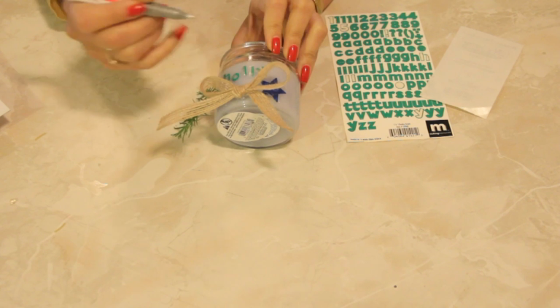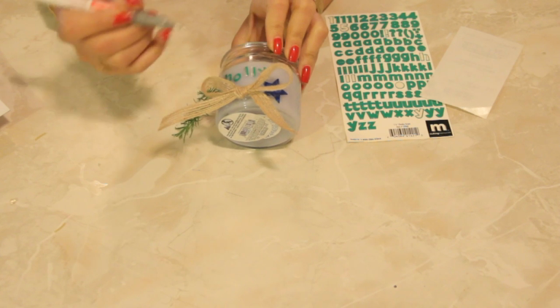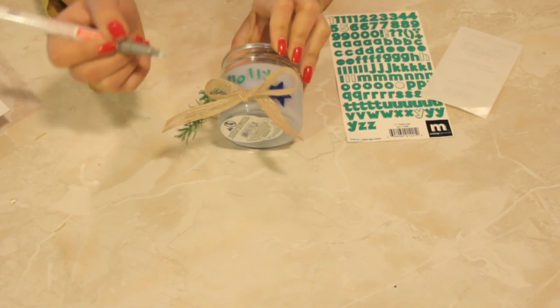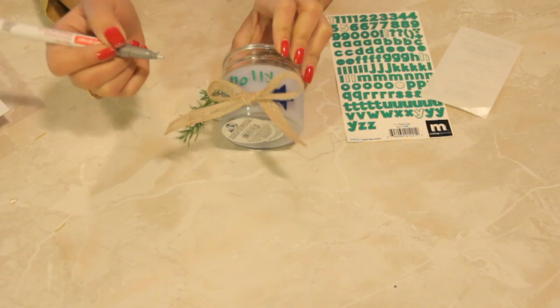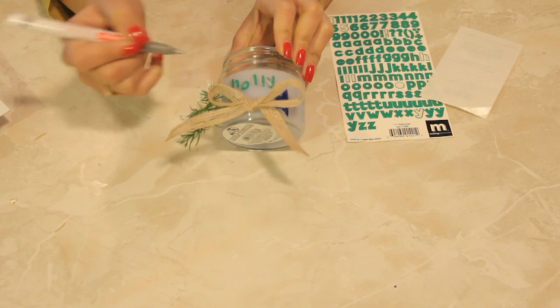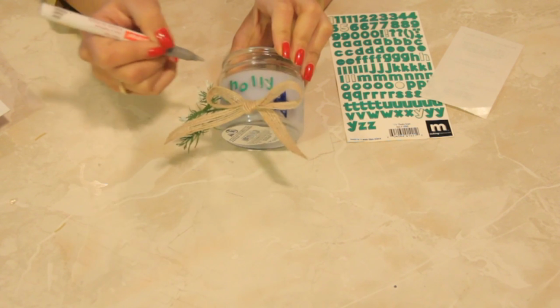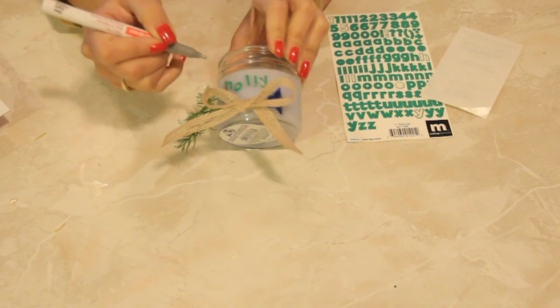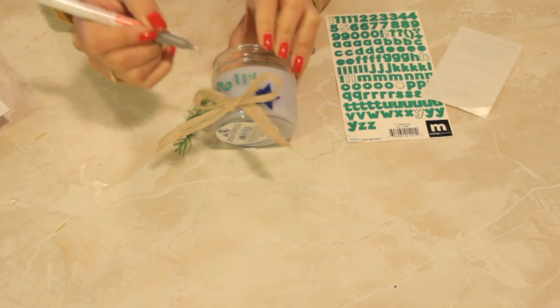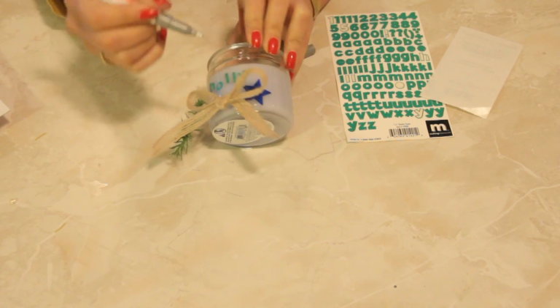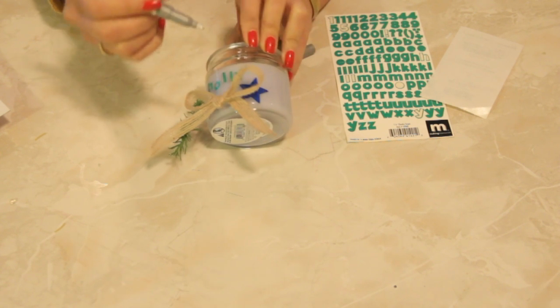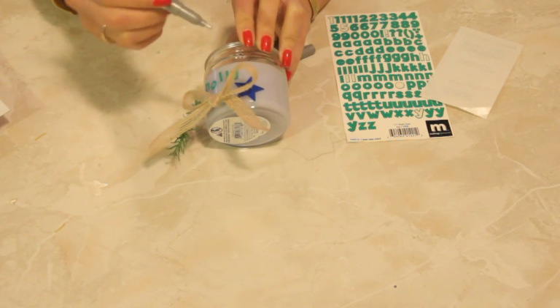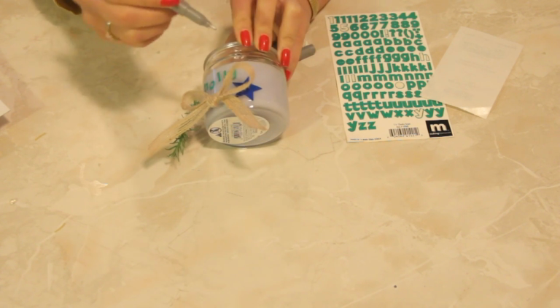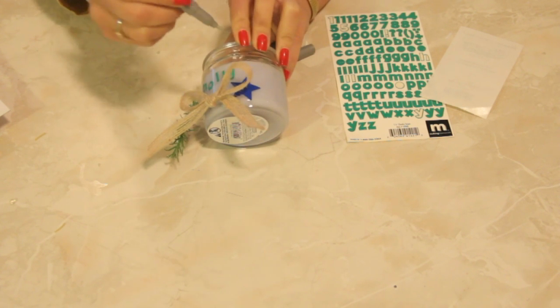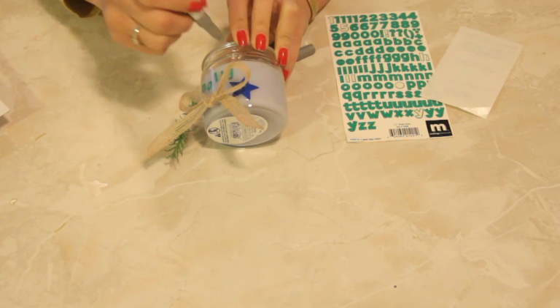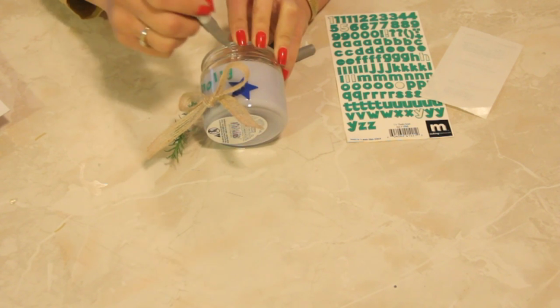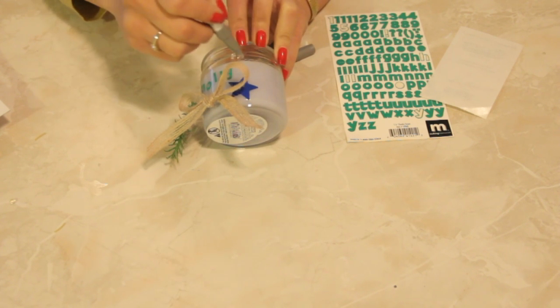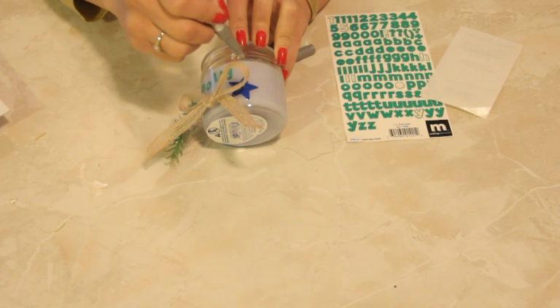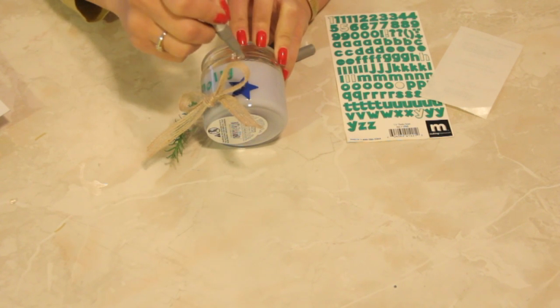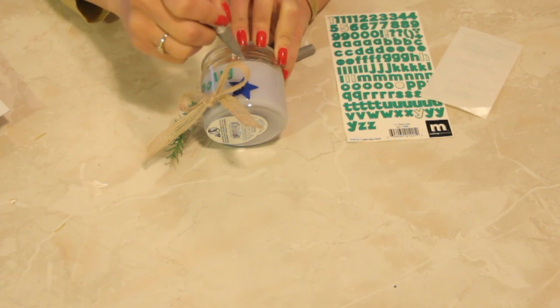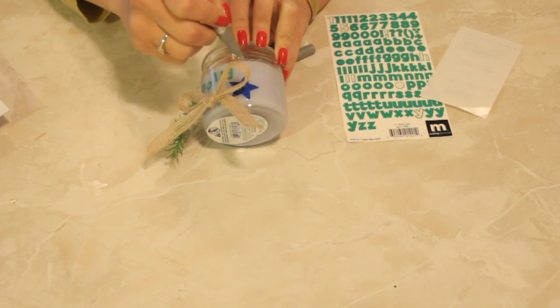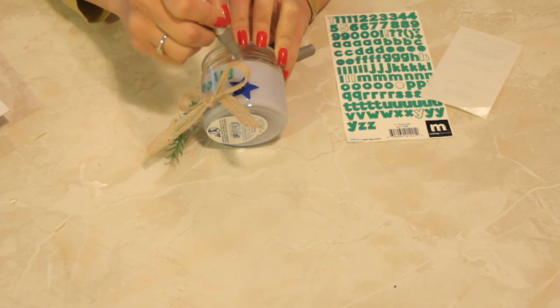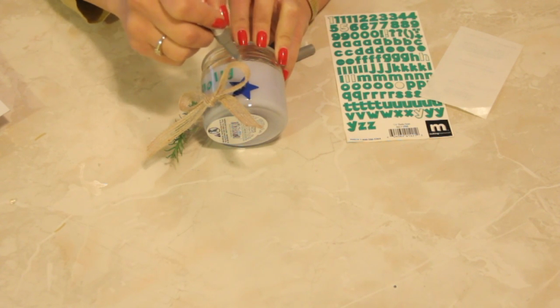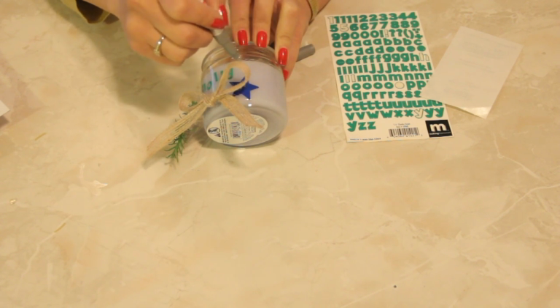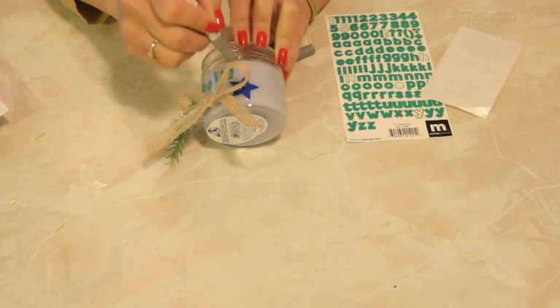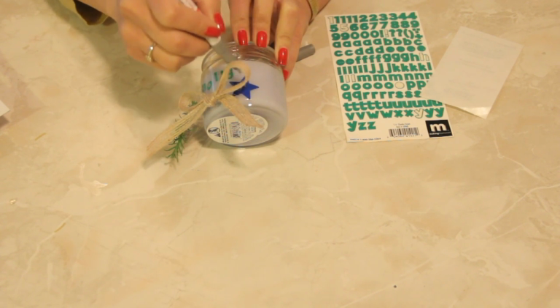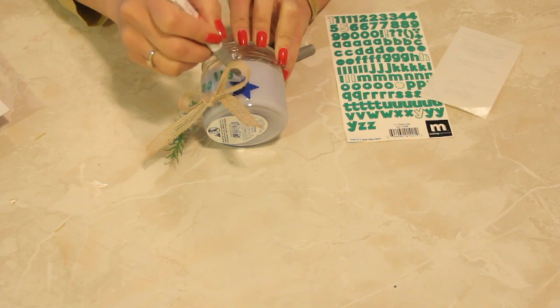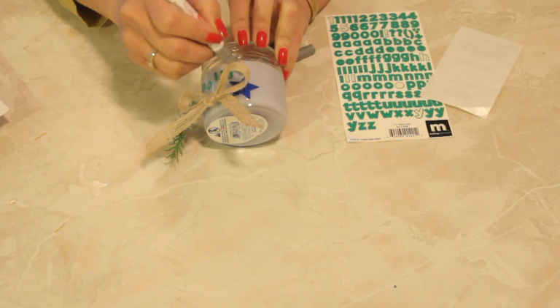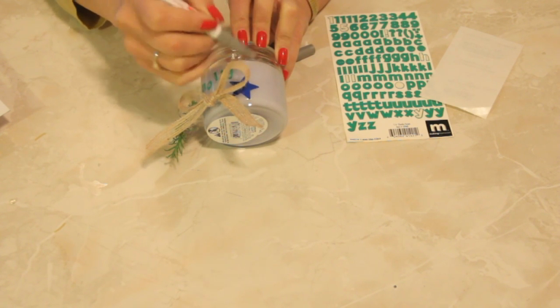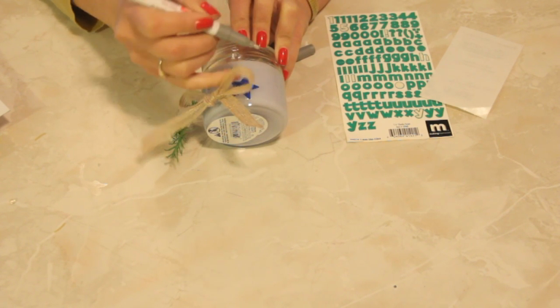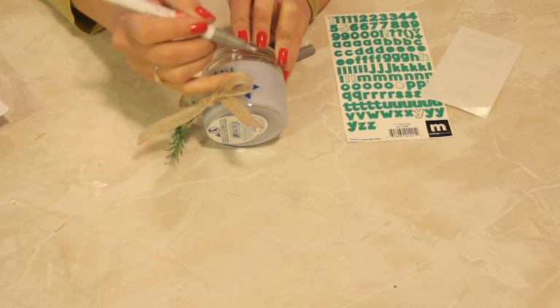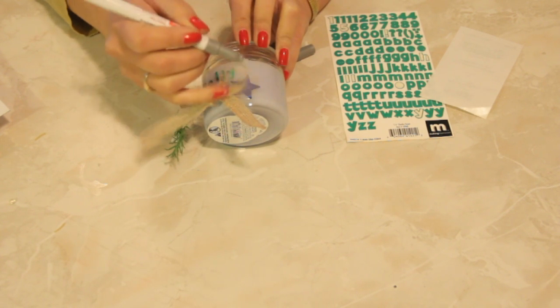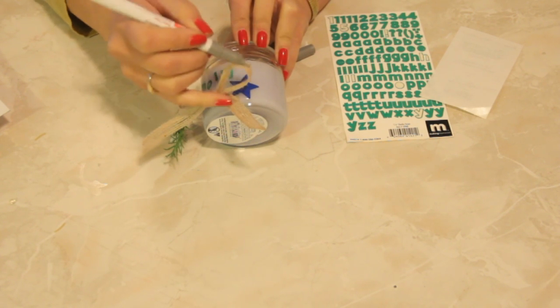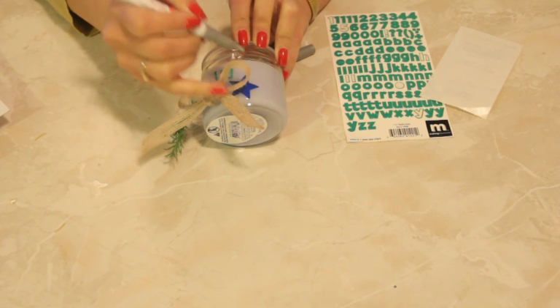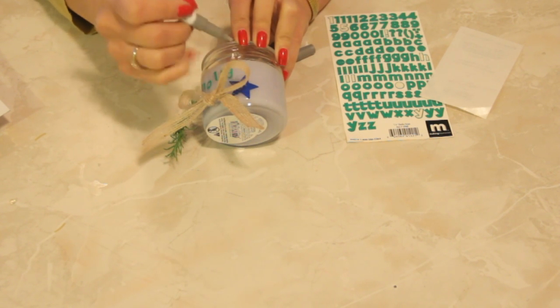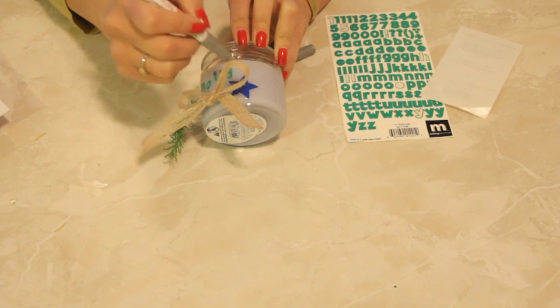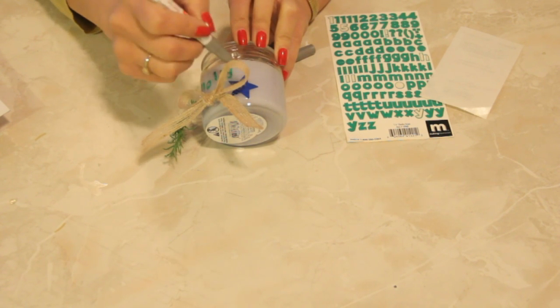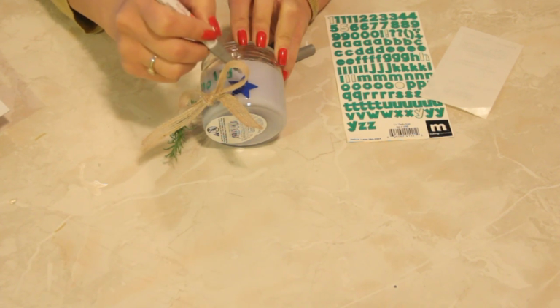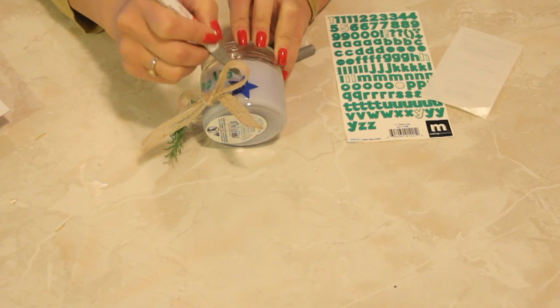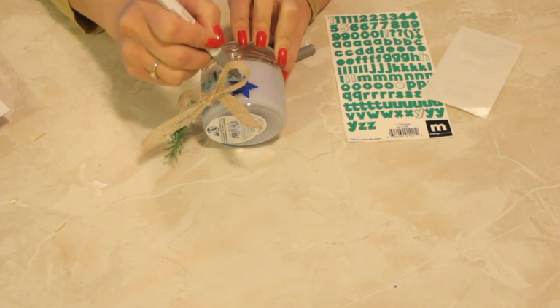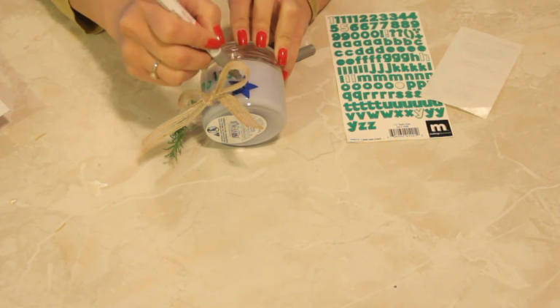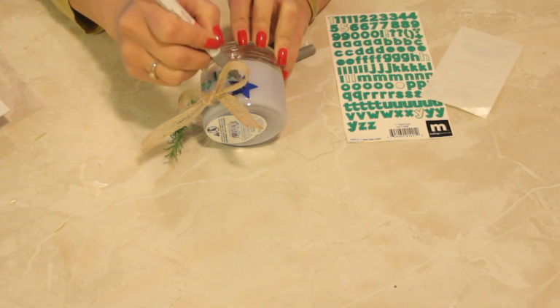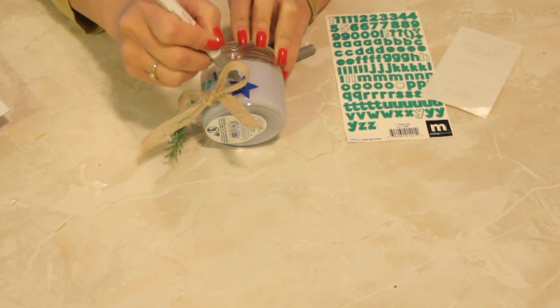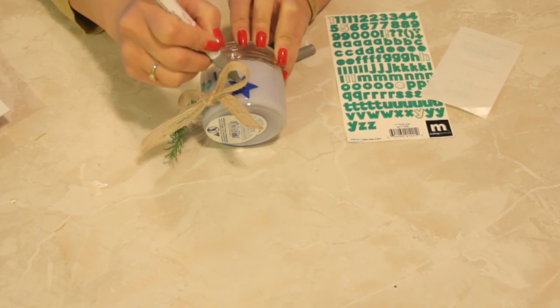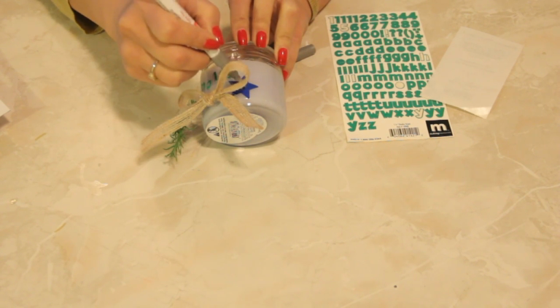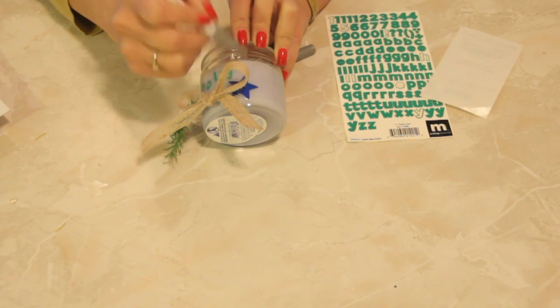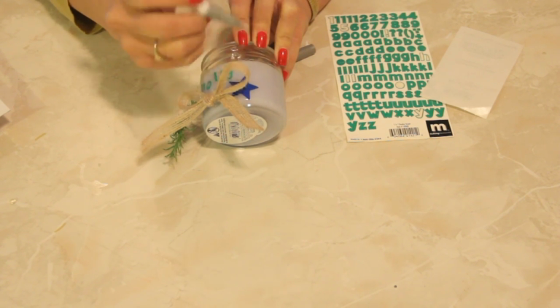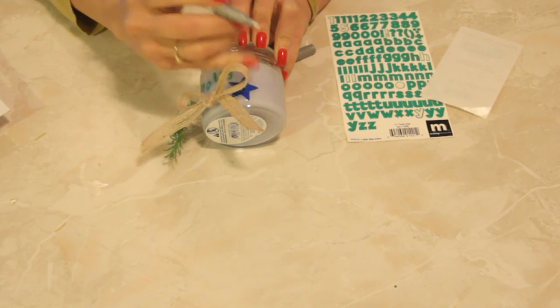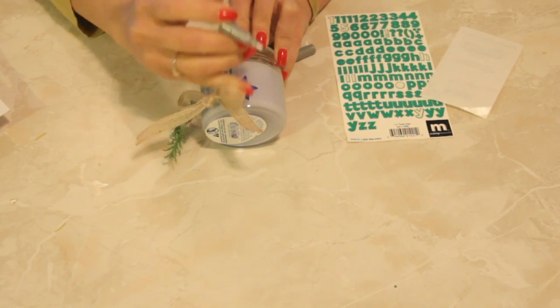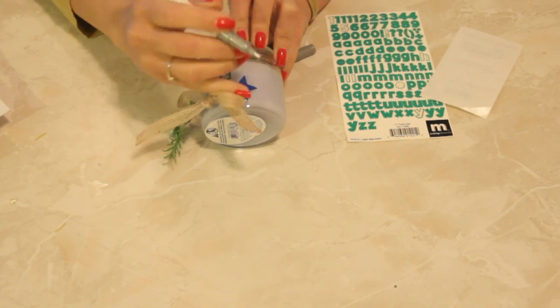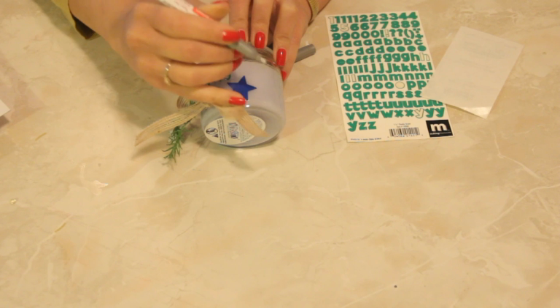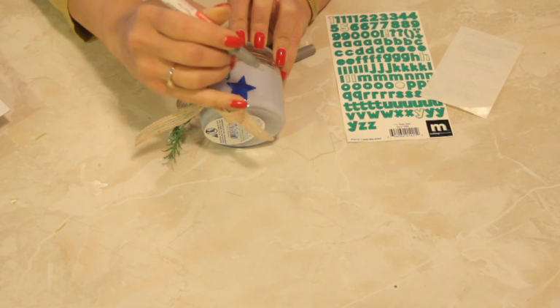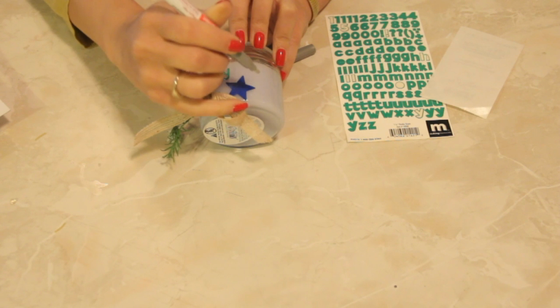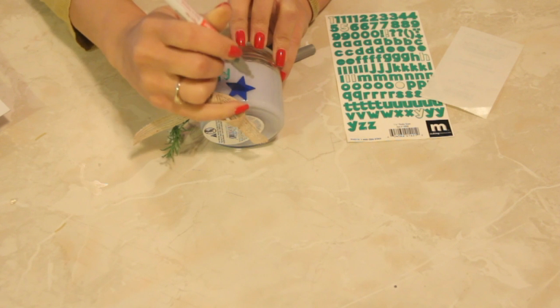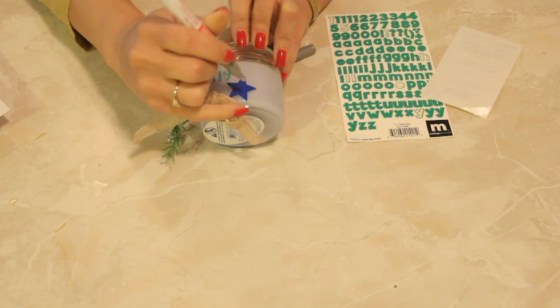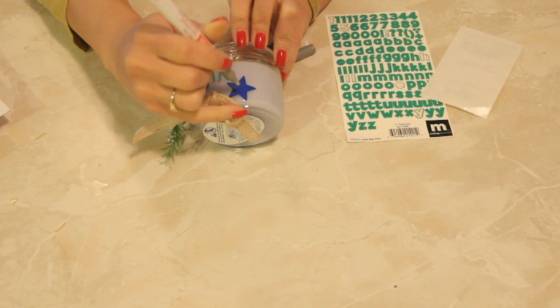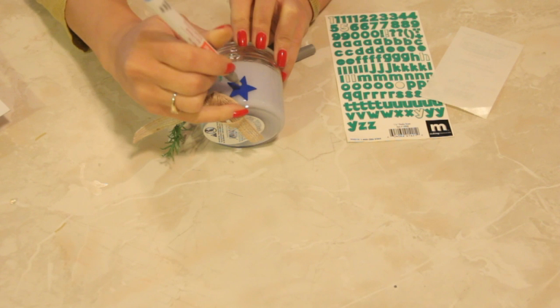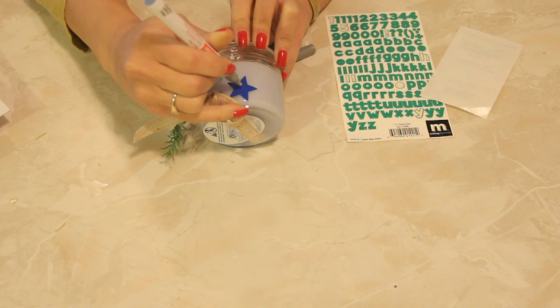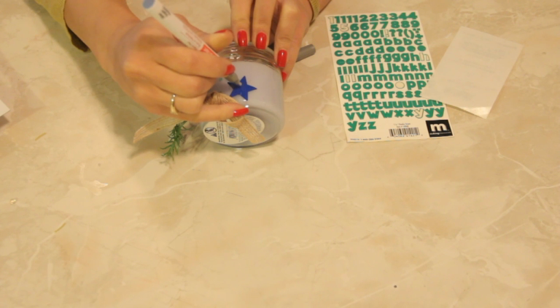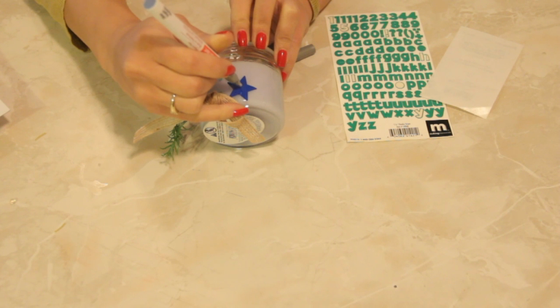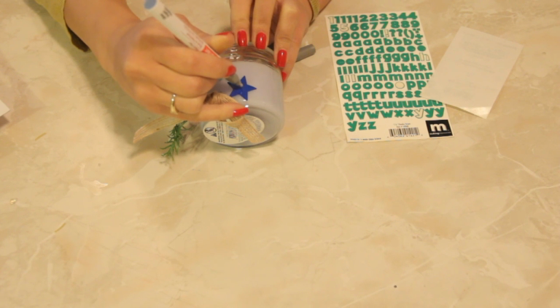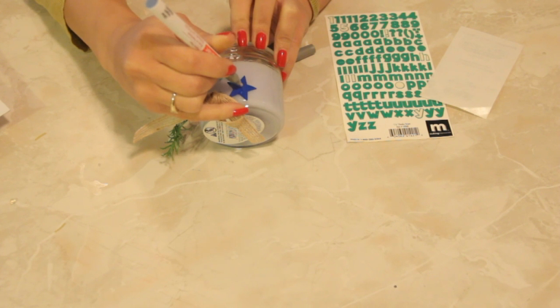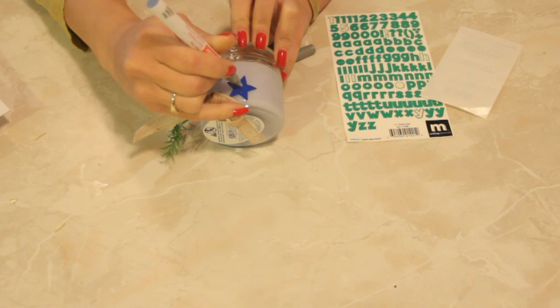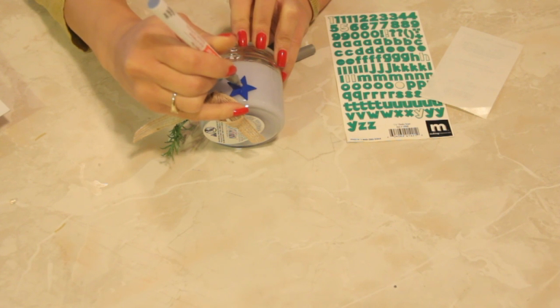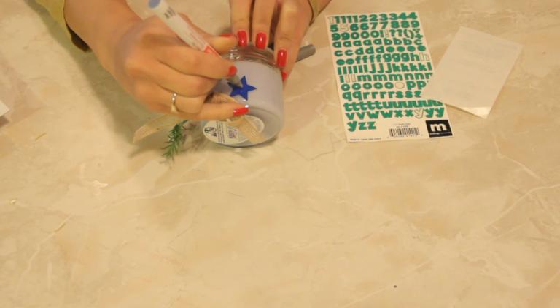You can draw on it, maybe color the star here.